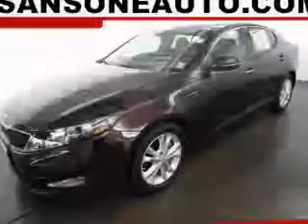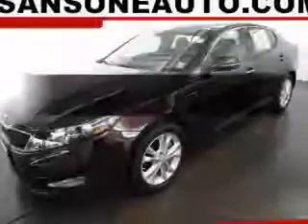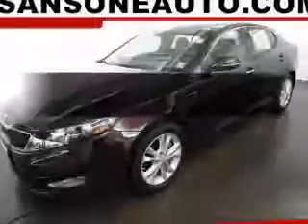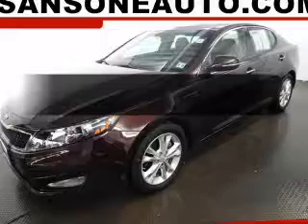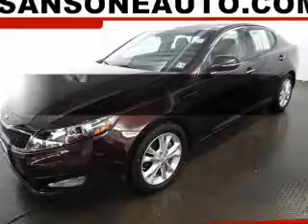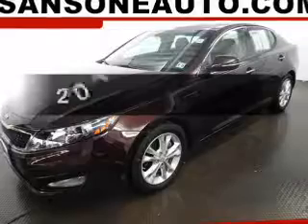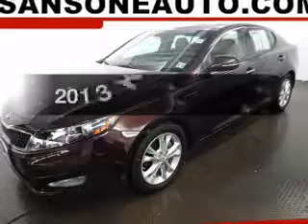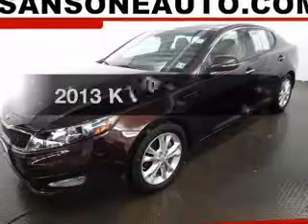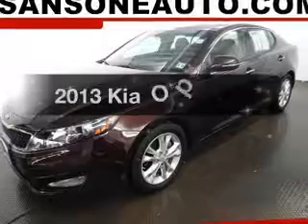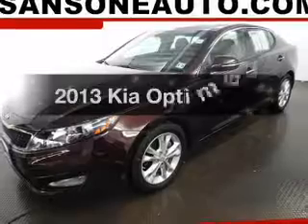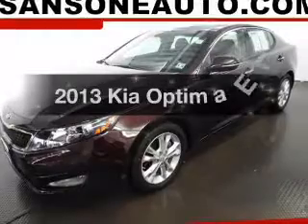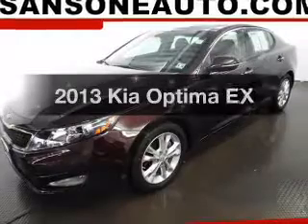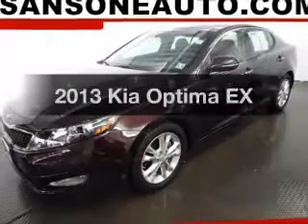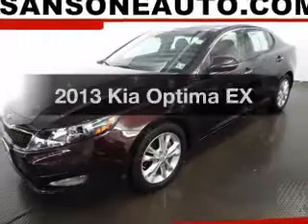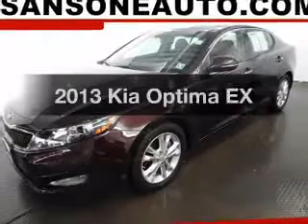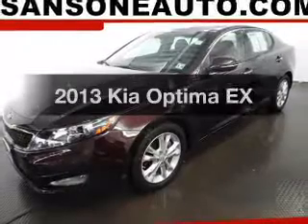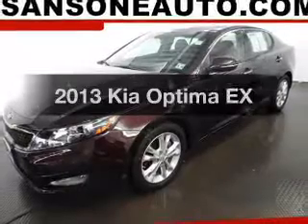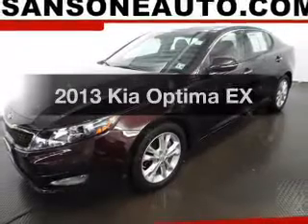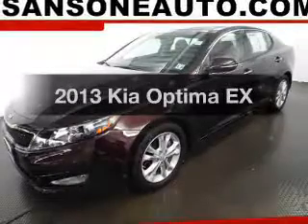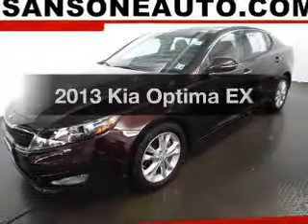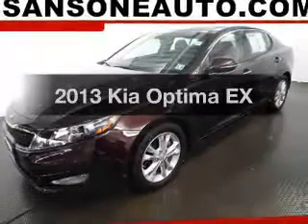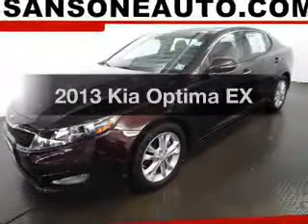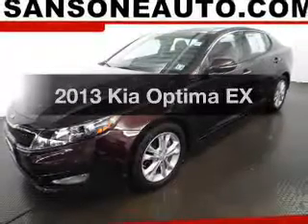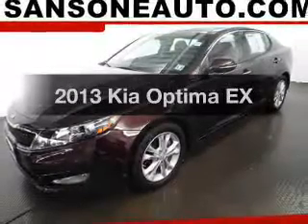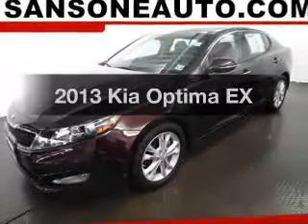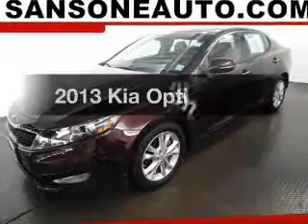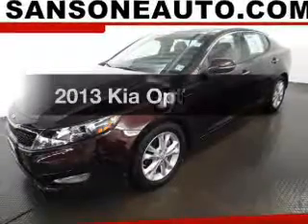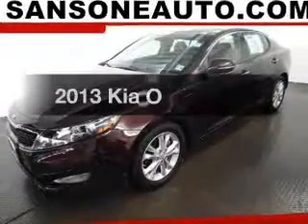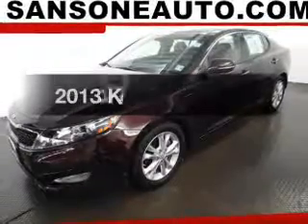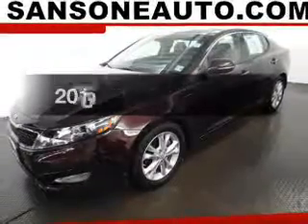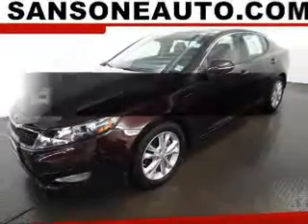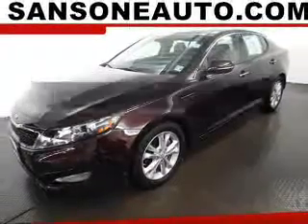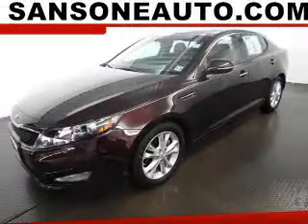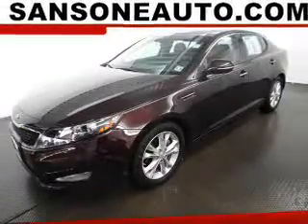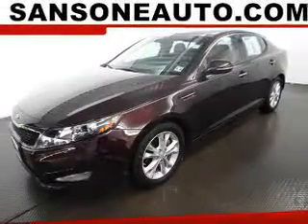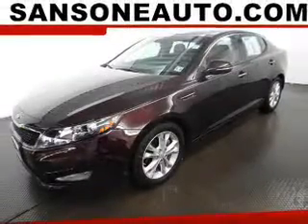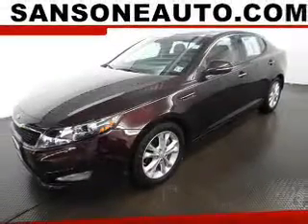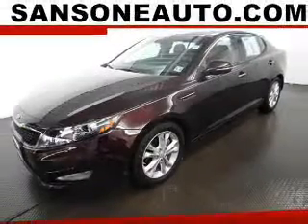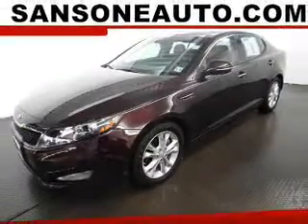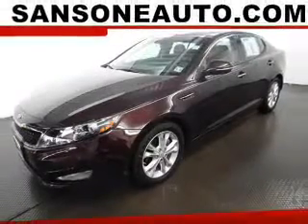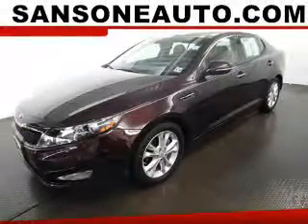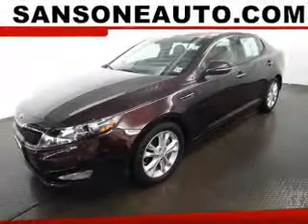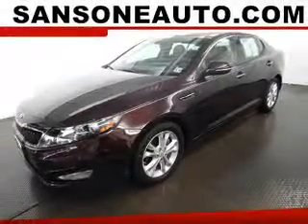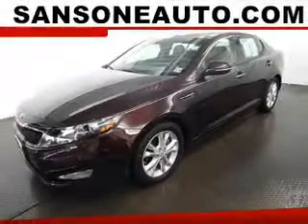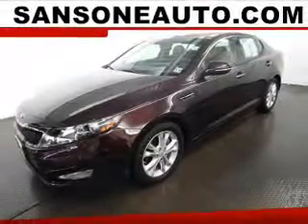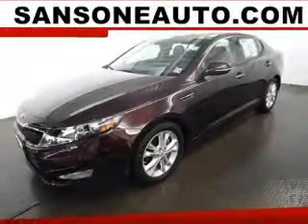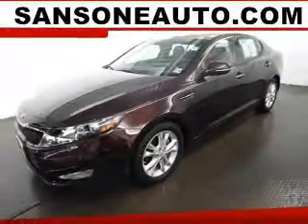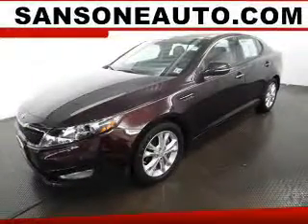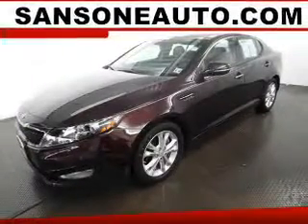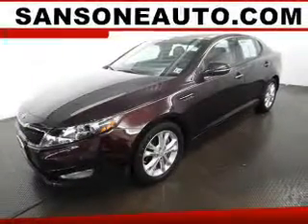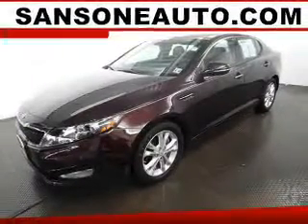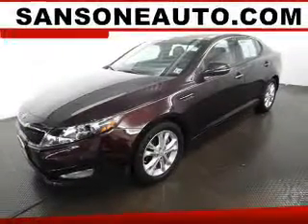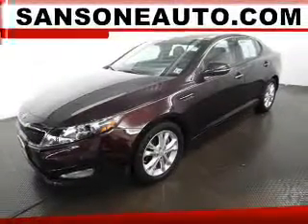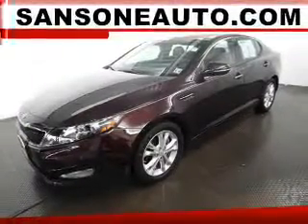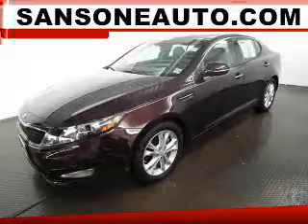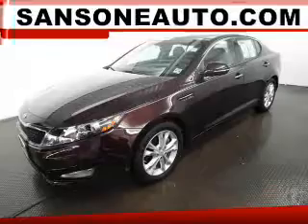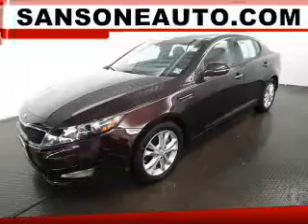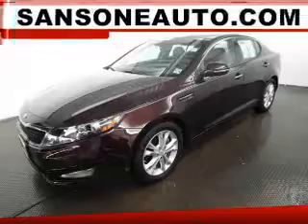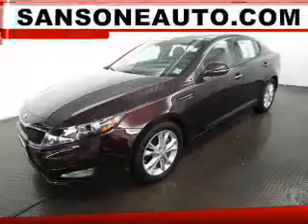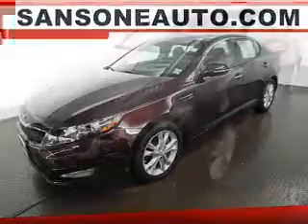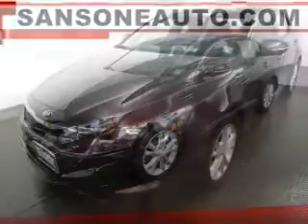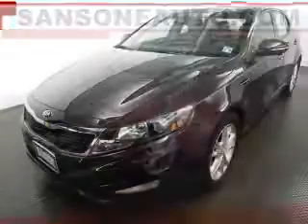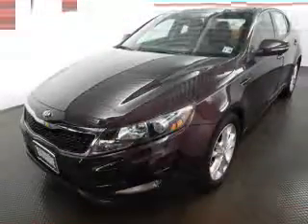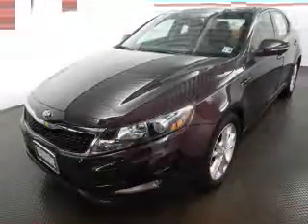Check out this 2013 Kia Optima. If you're looking for a first-rate auto, this one could be yours today.